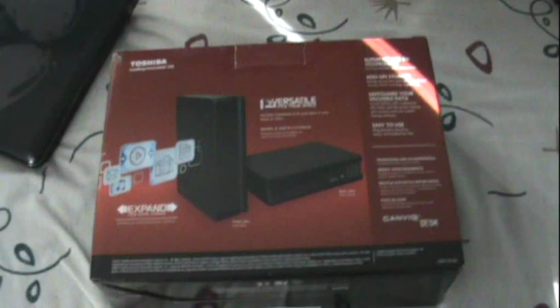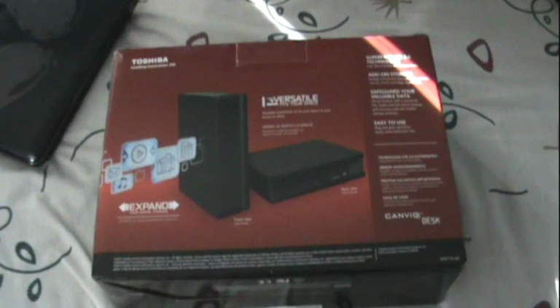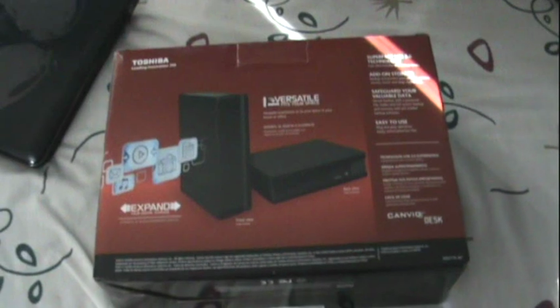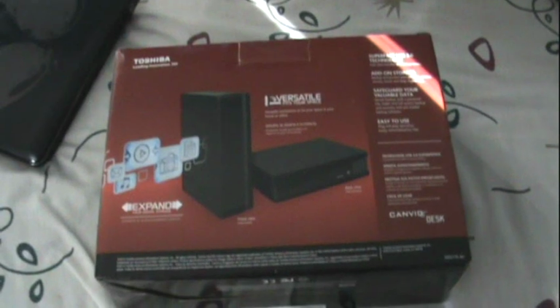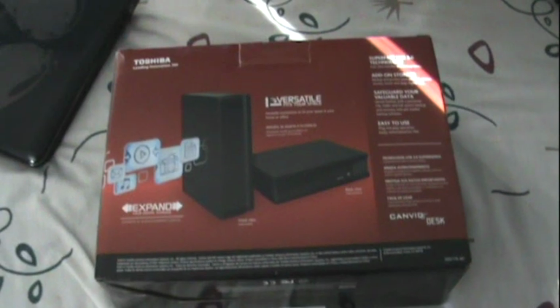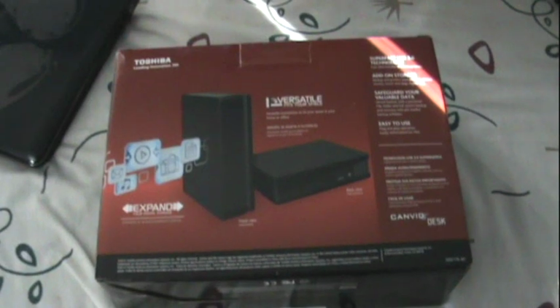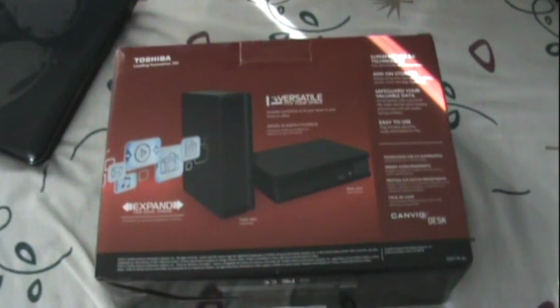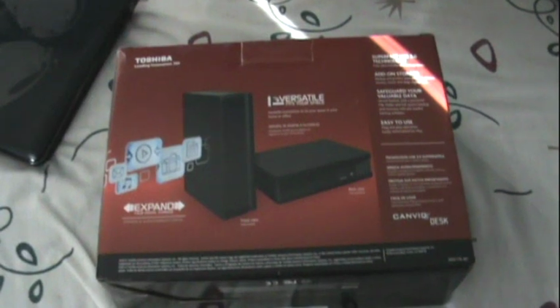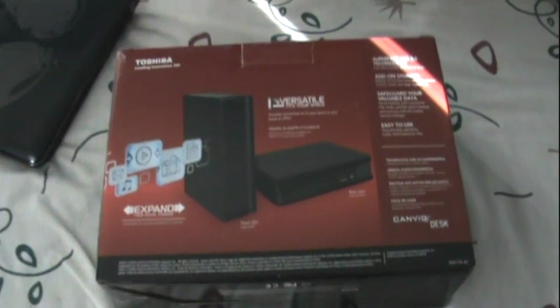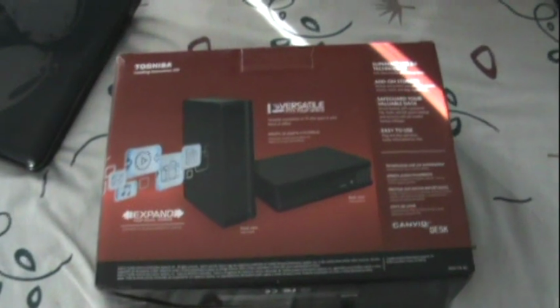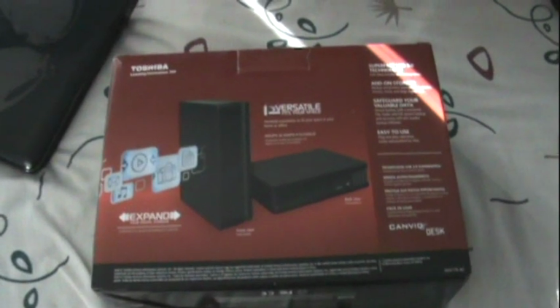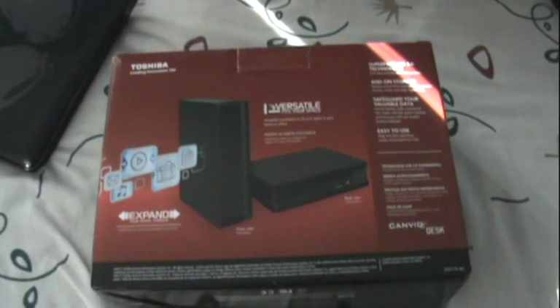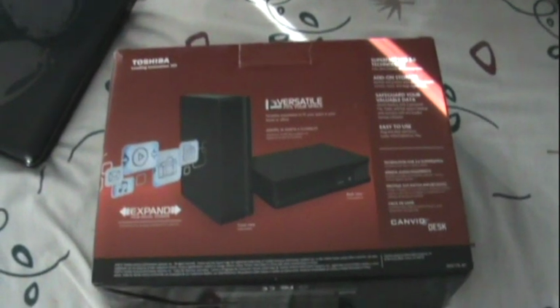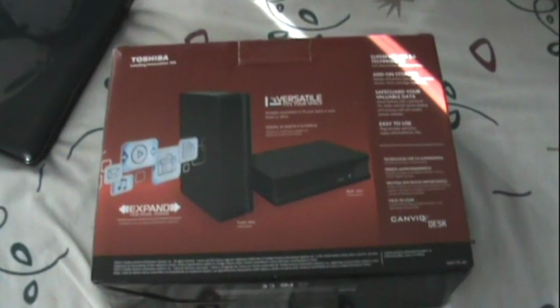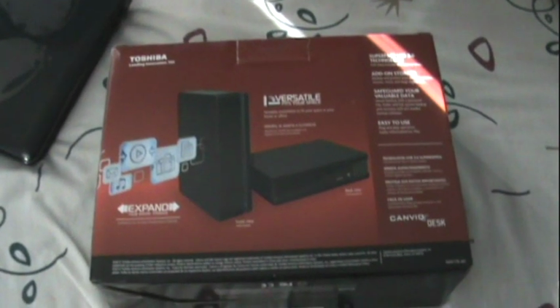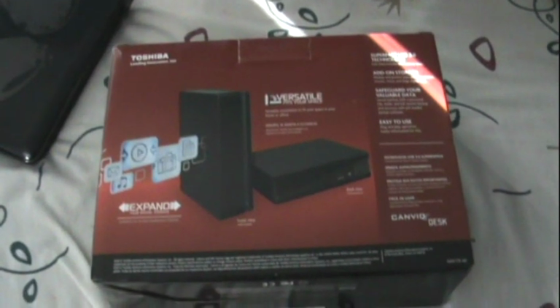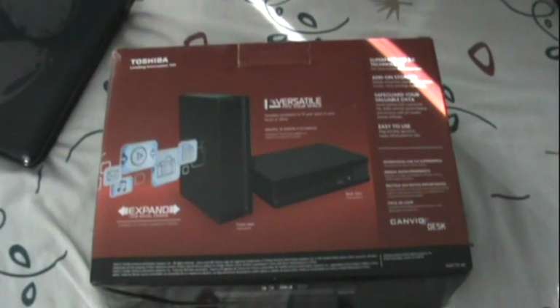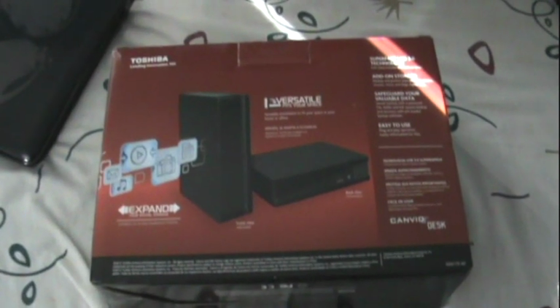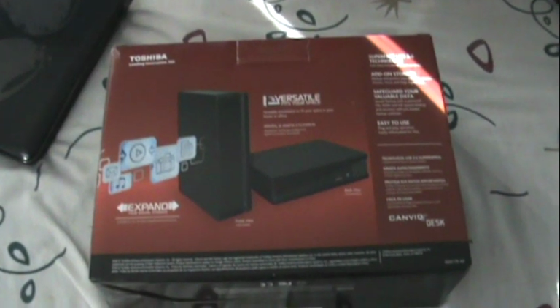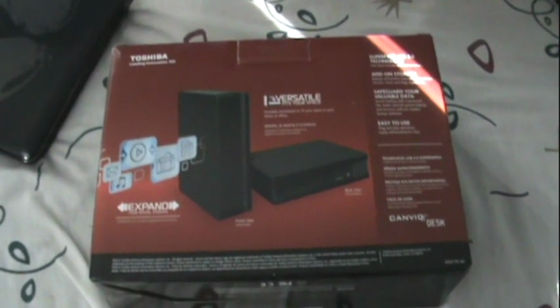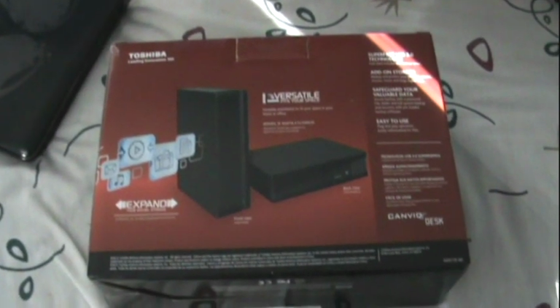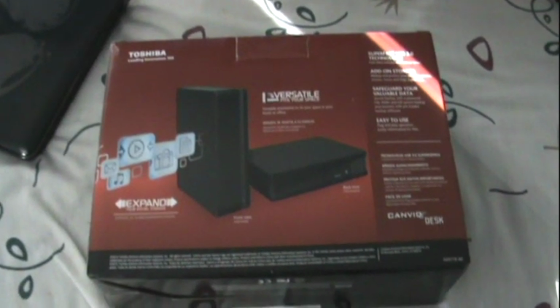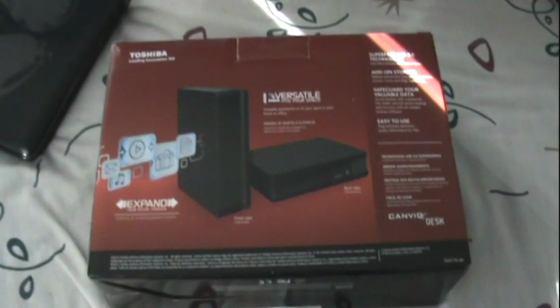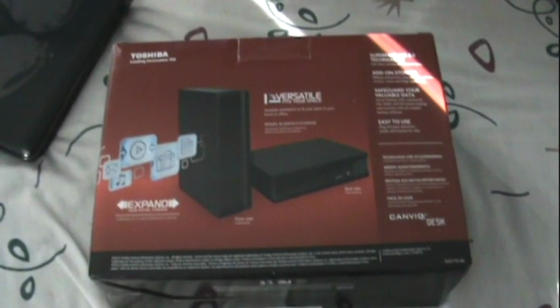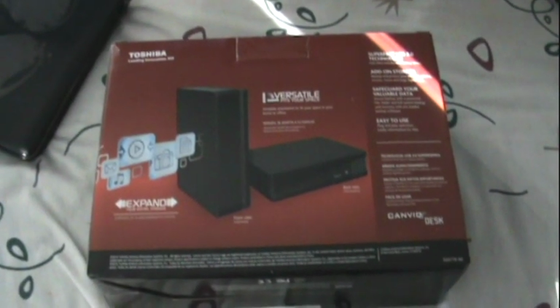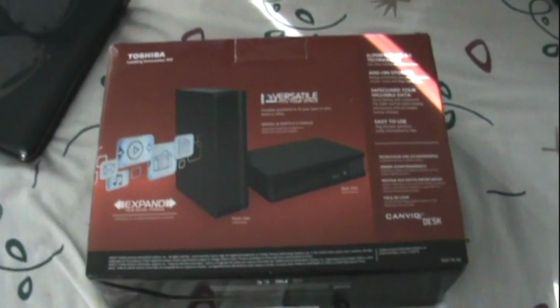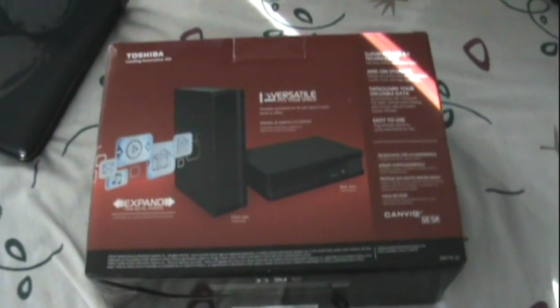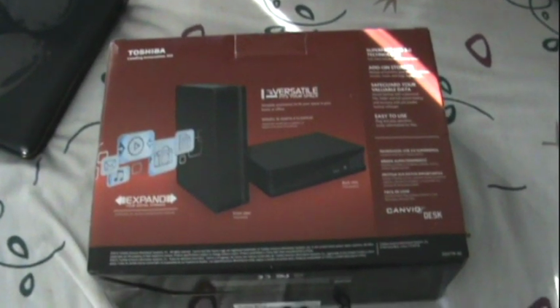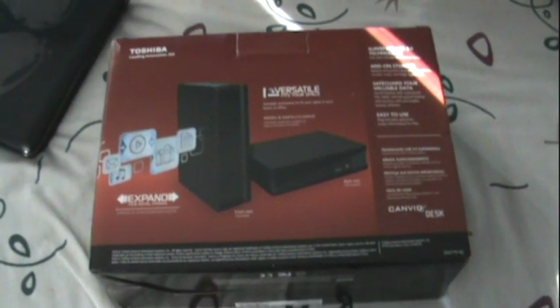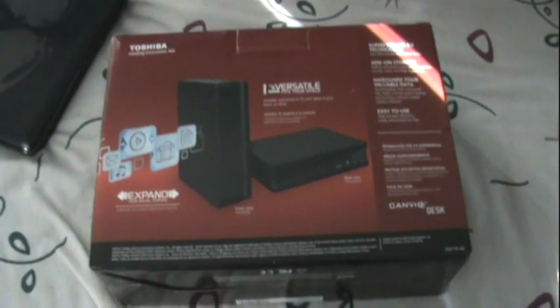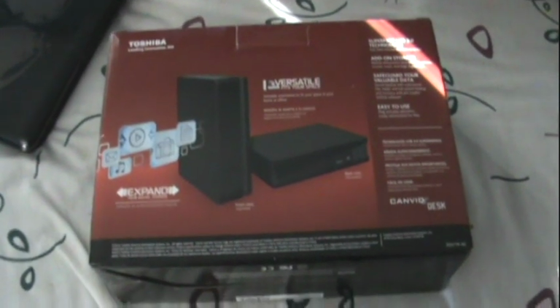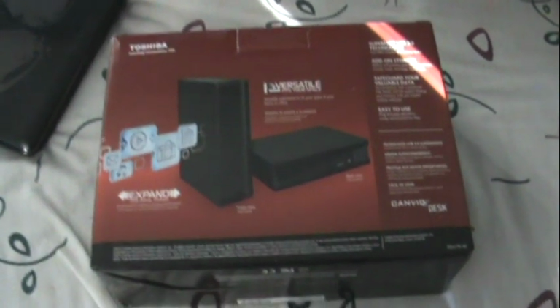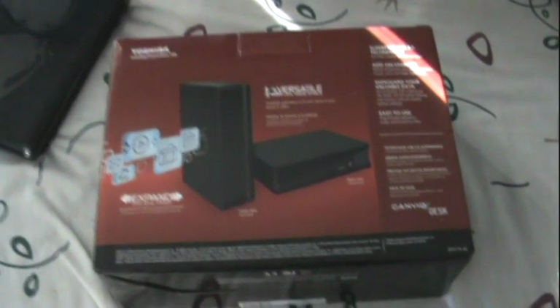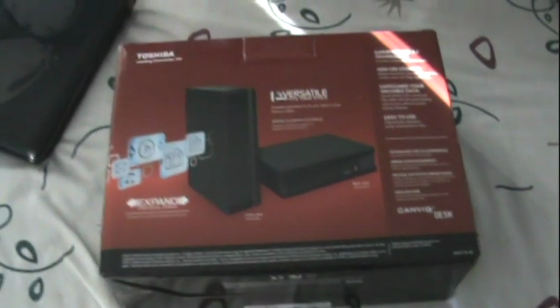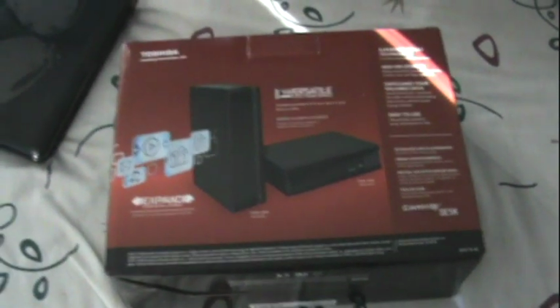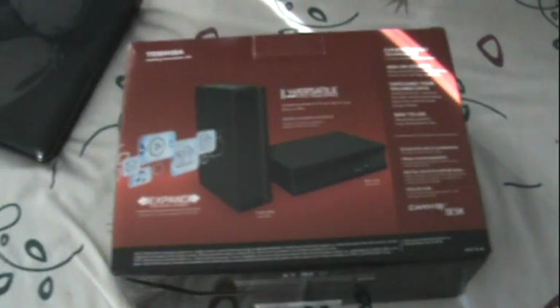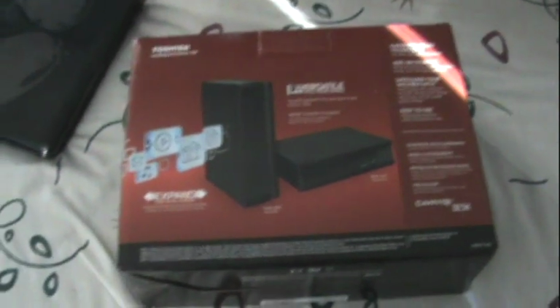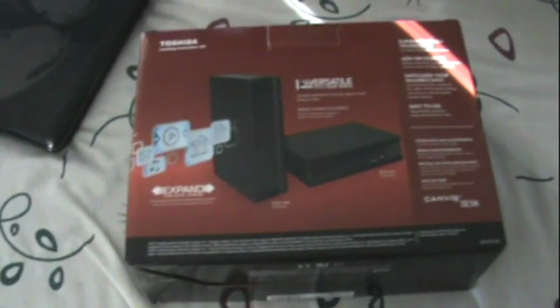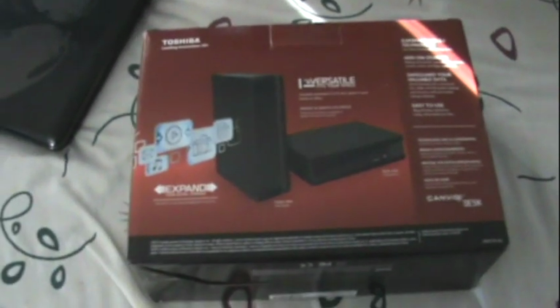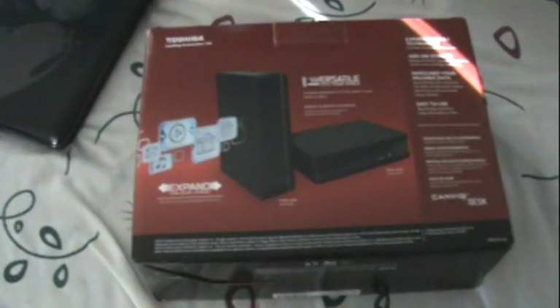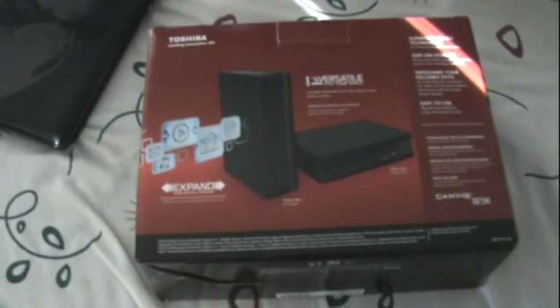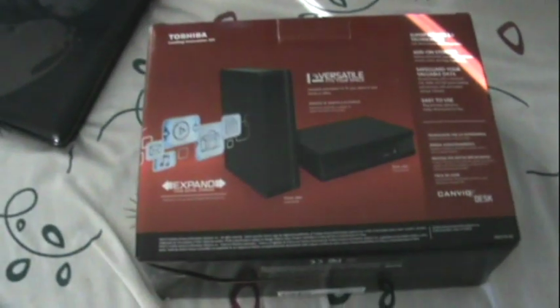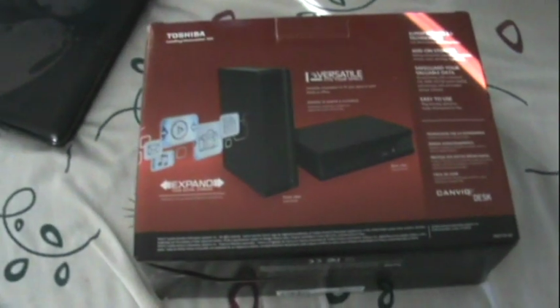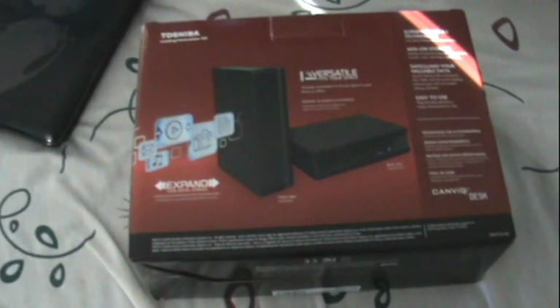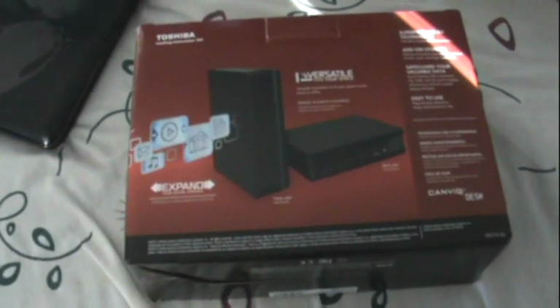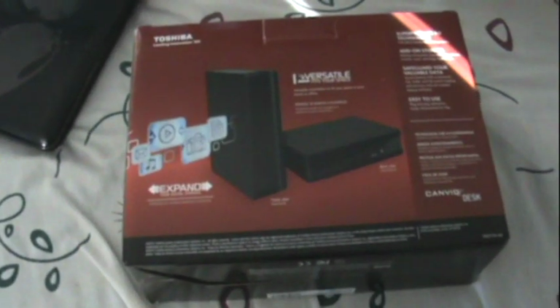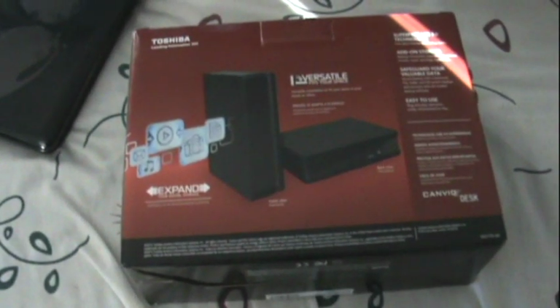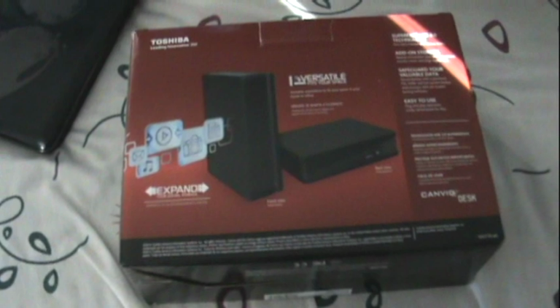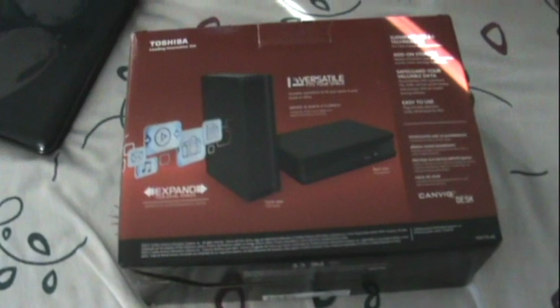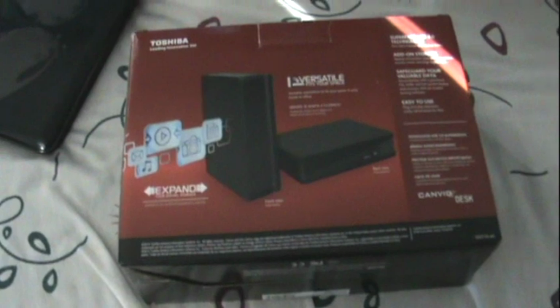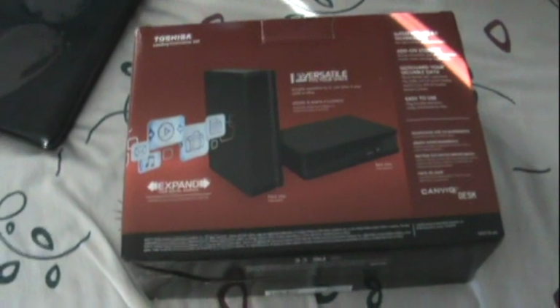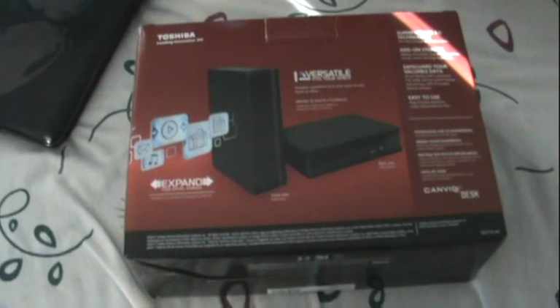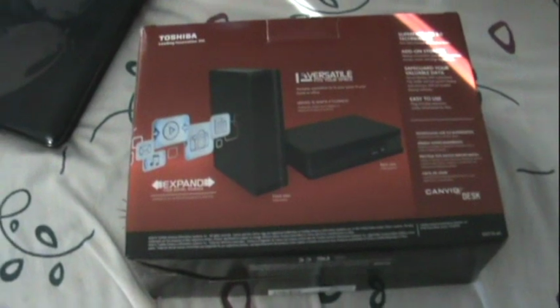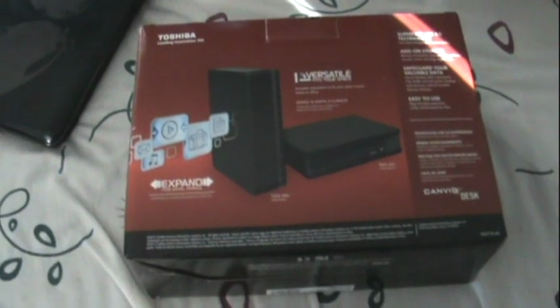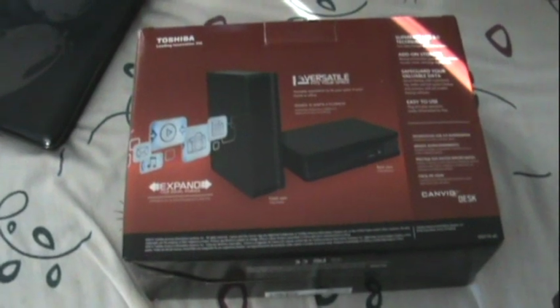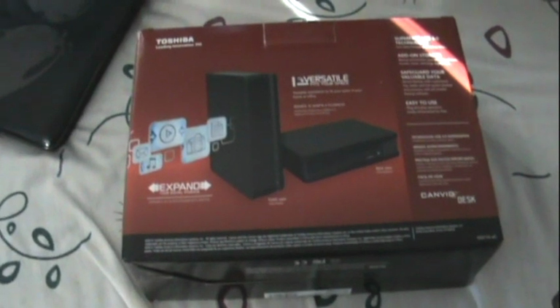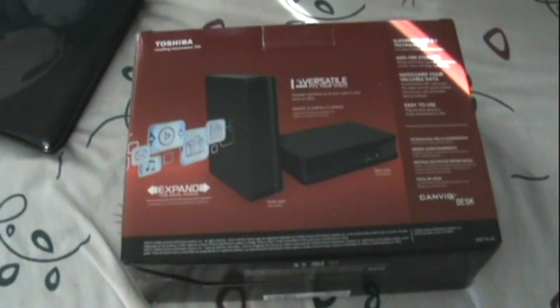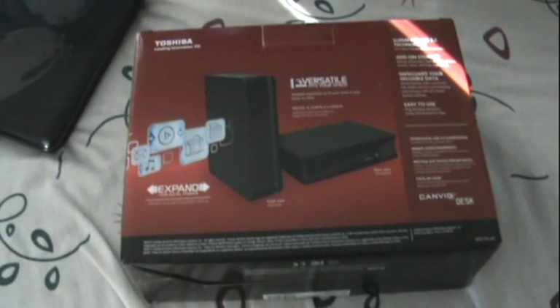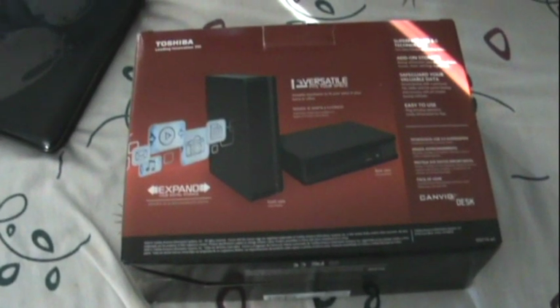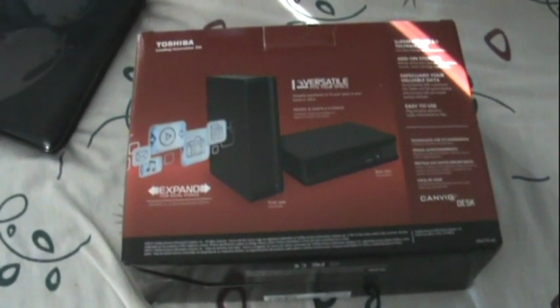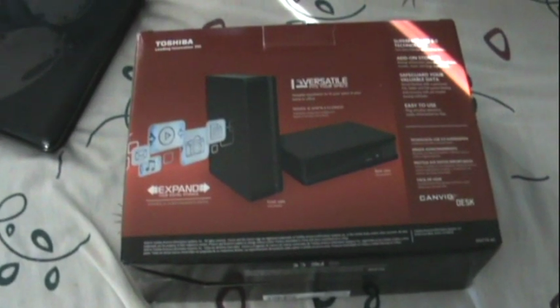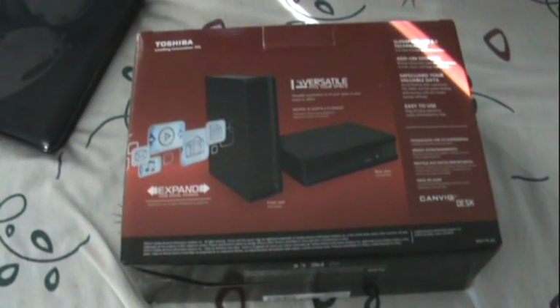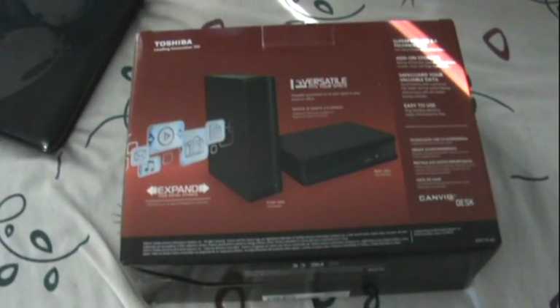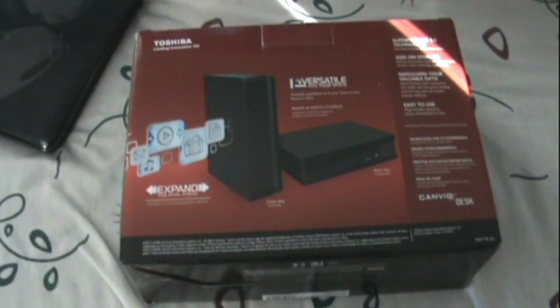Hey YouTube, this is RAN98872 and in this video I'm going to show you how to install the external hard drive for the Wii U.